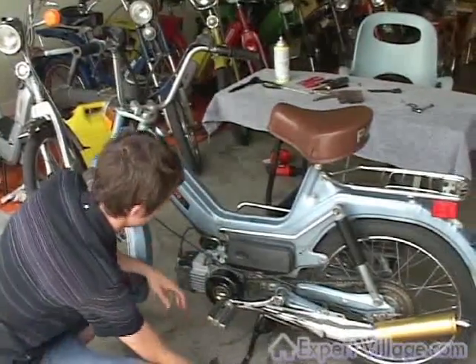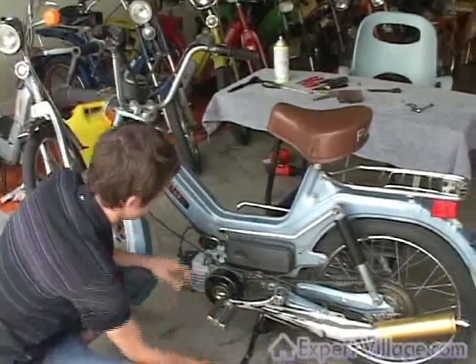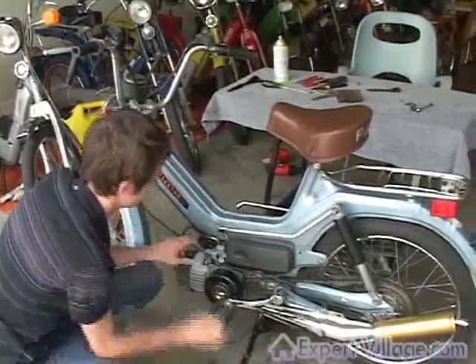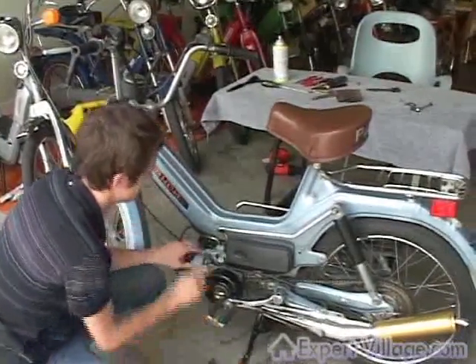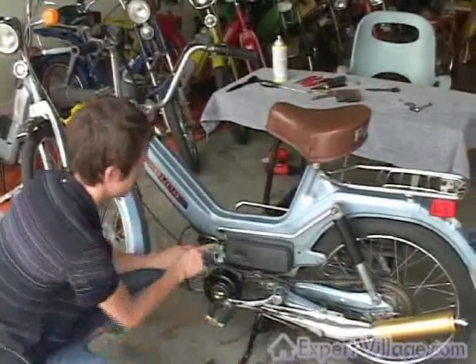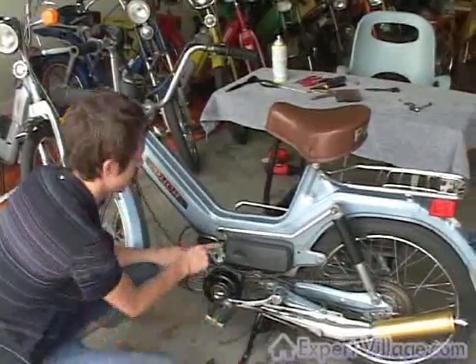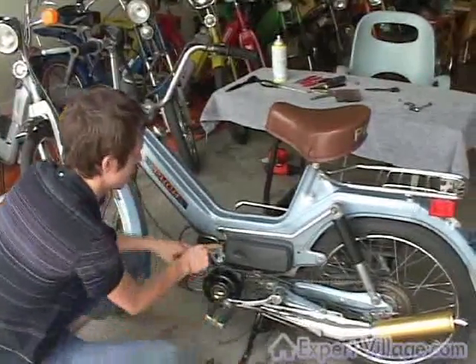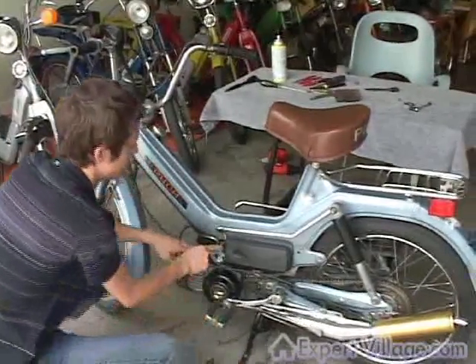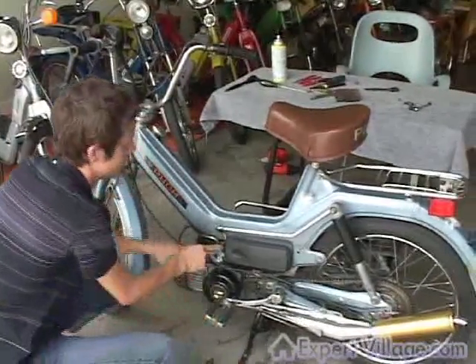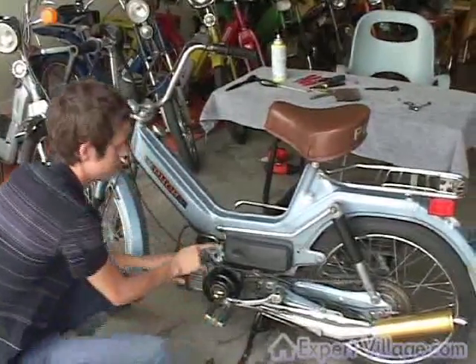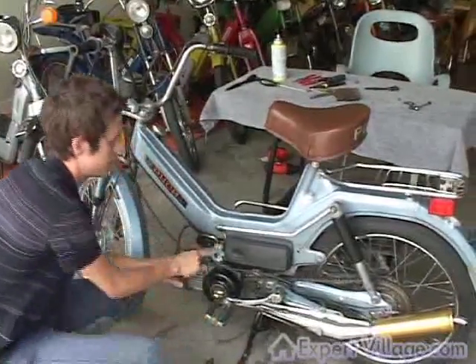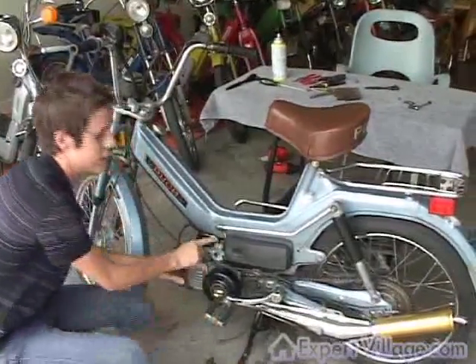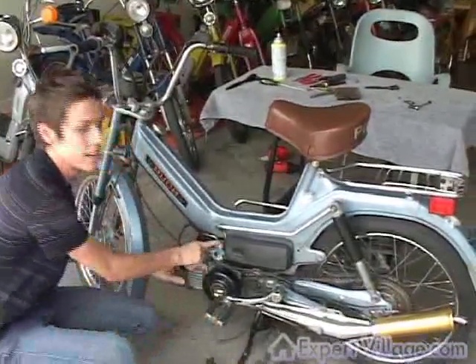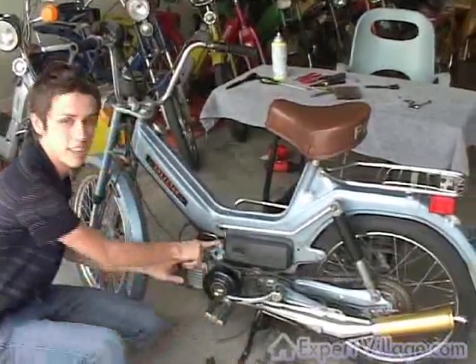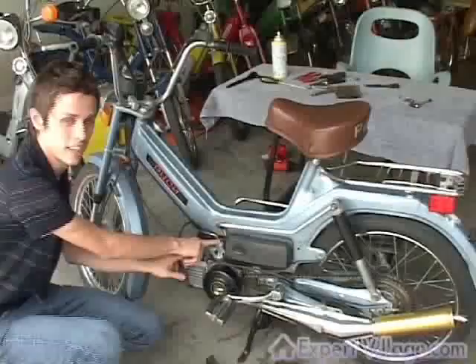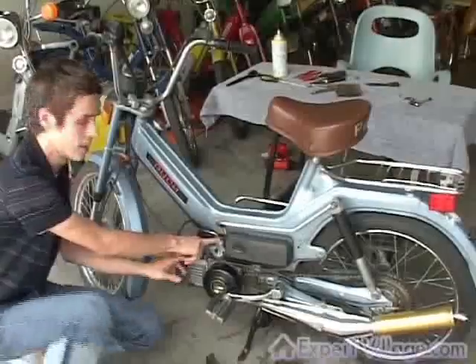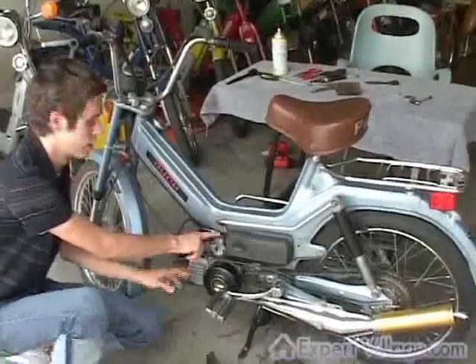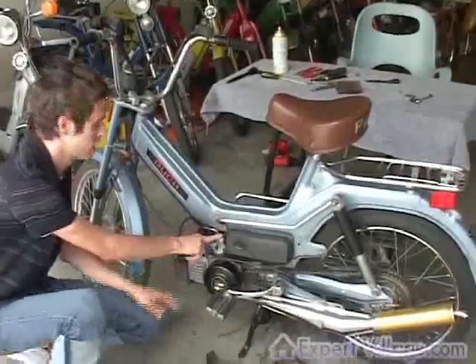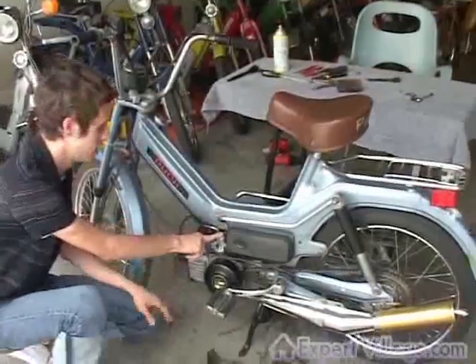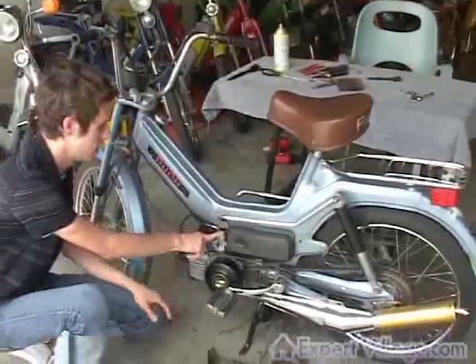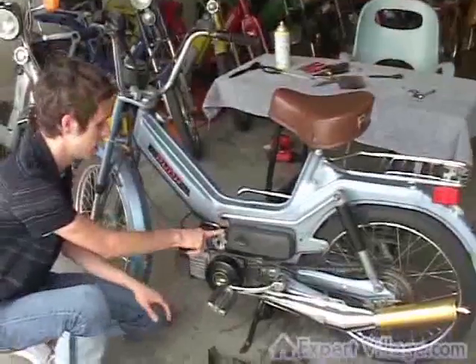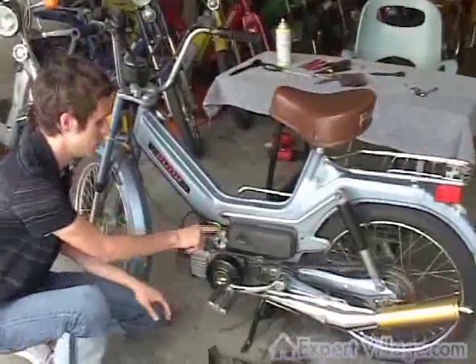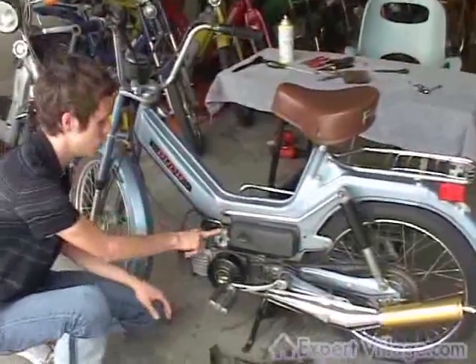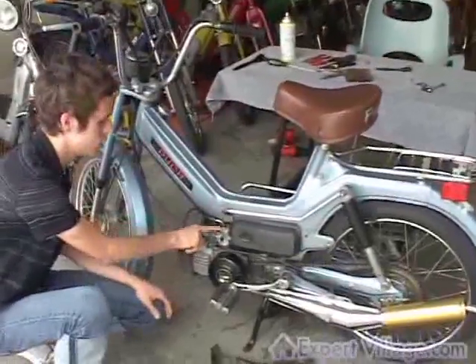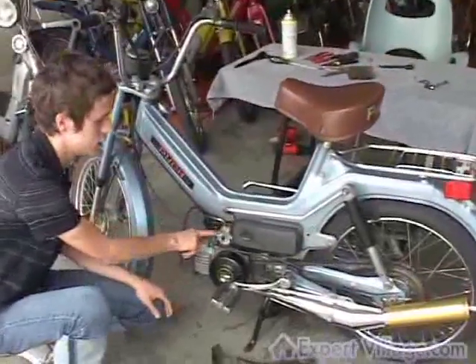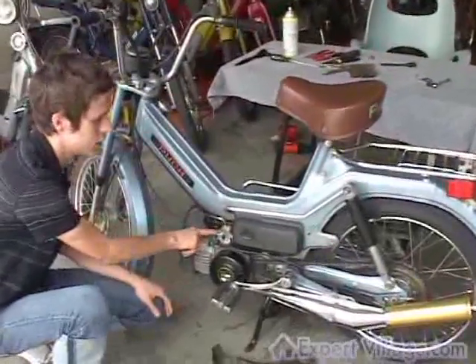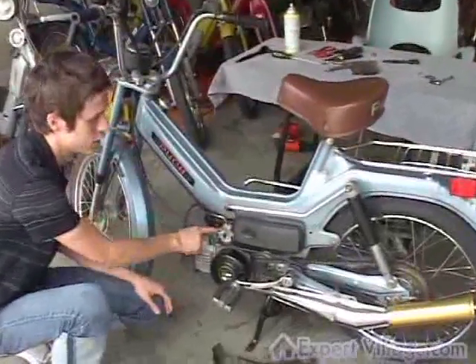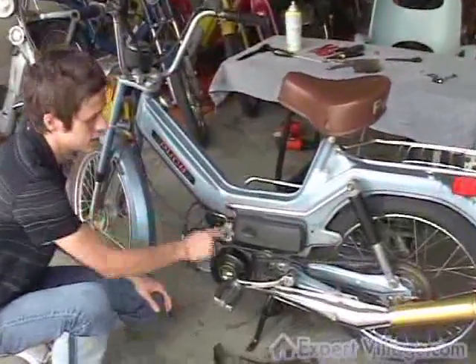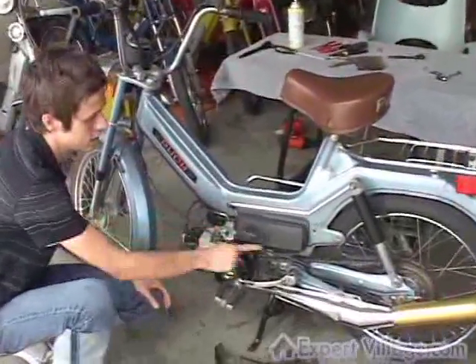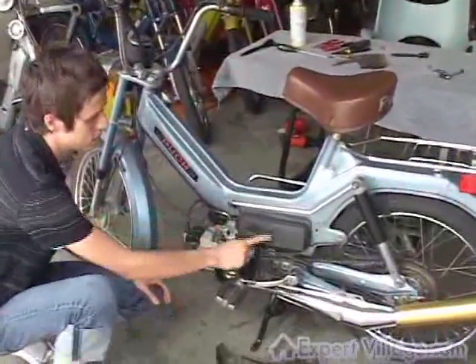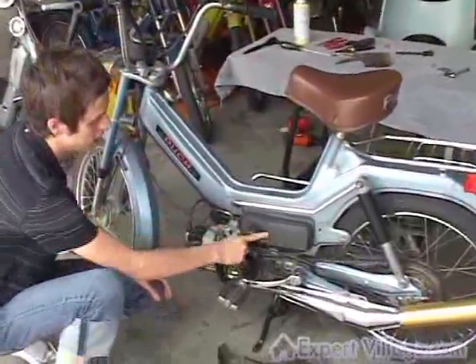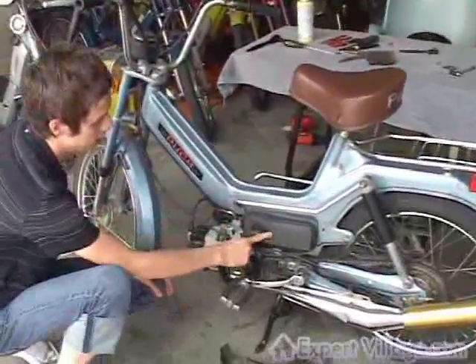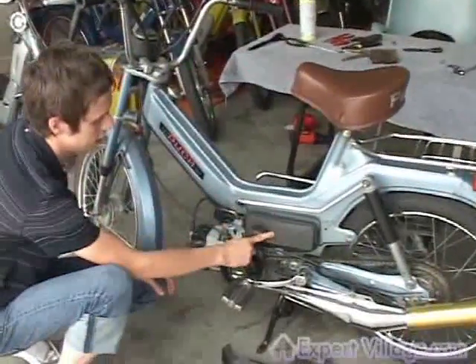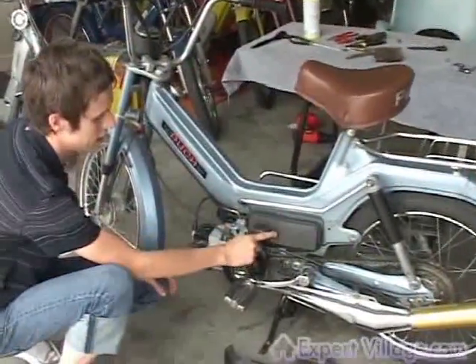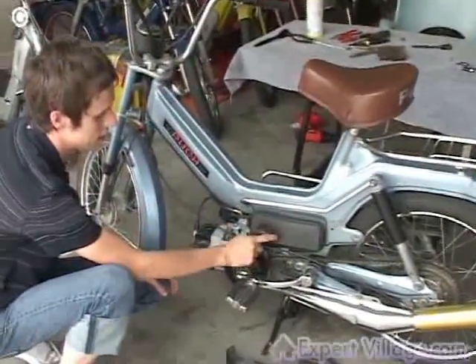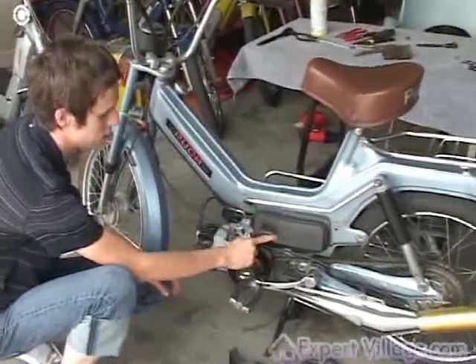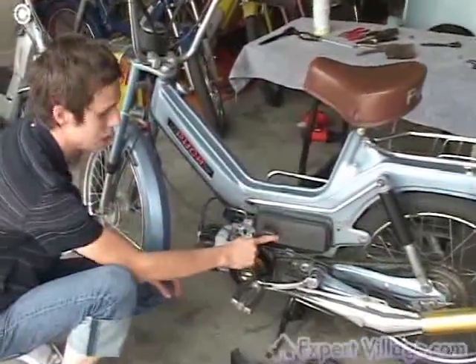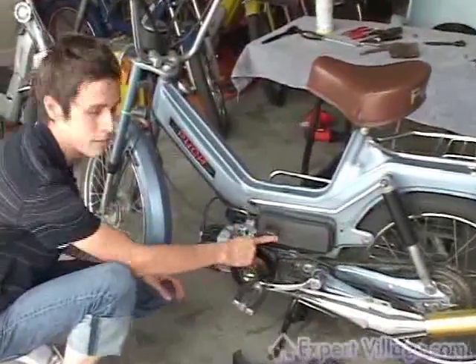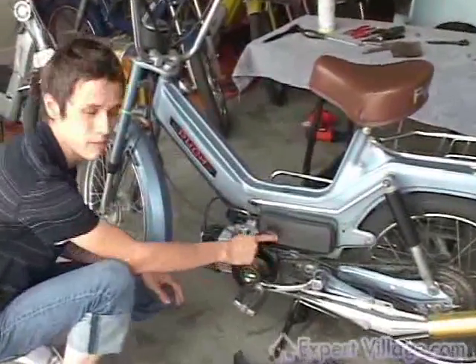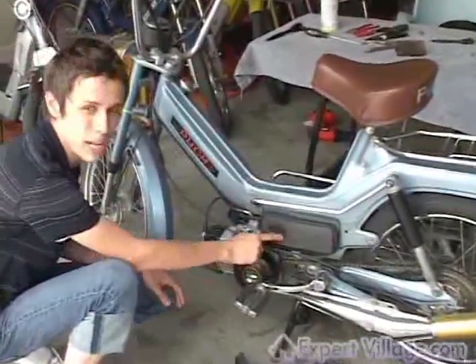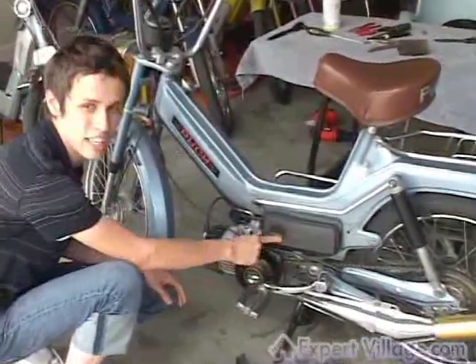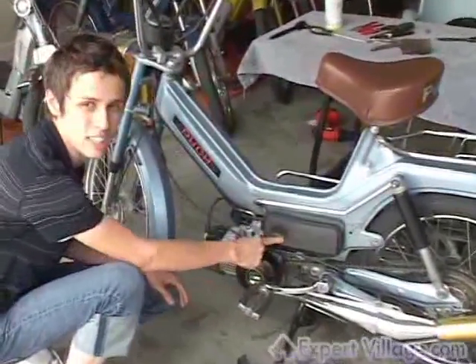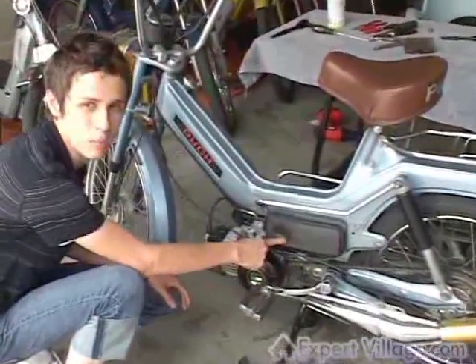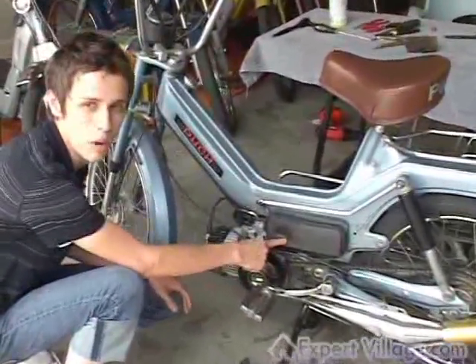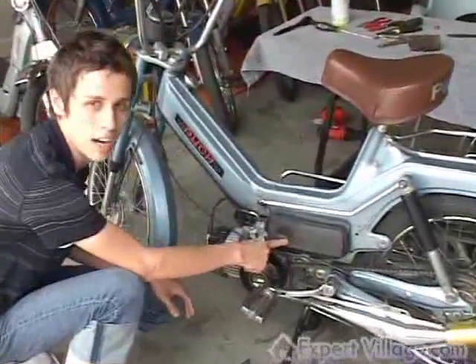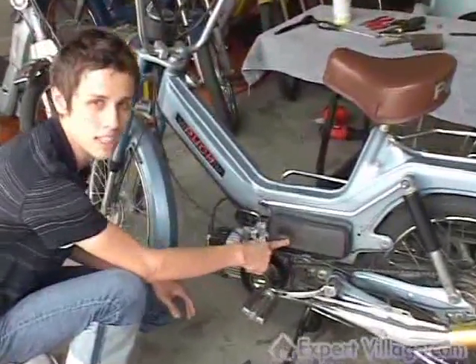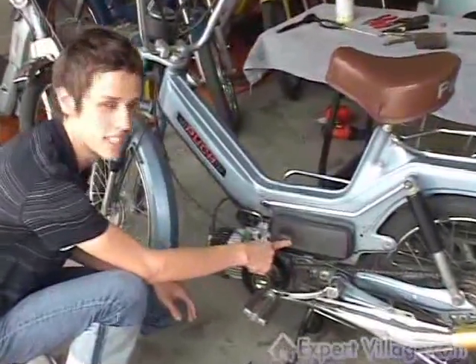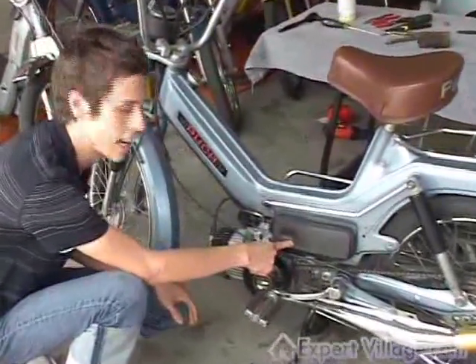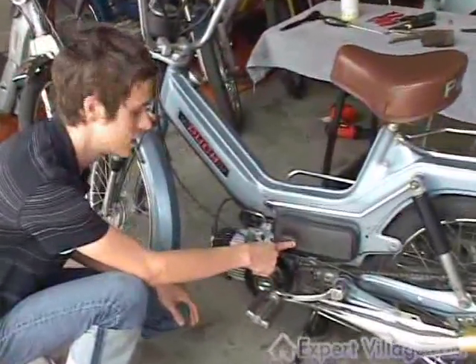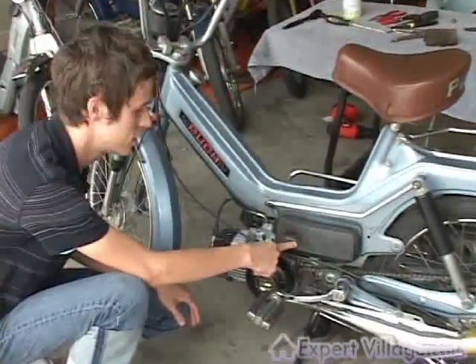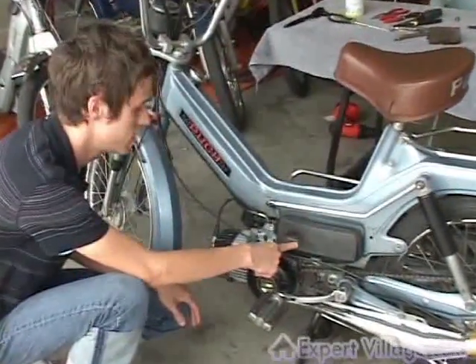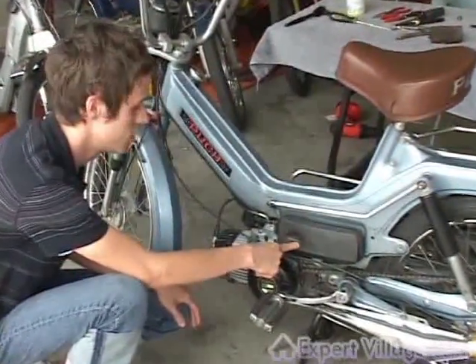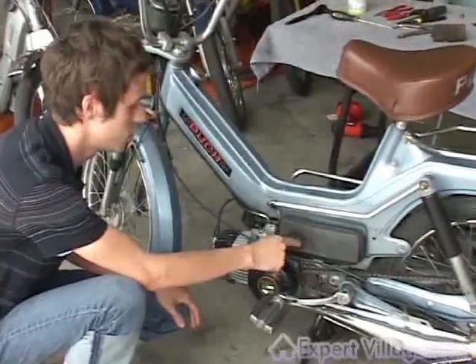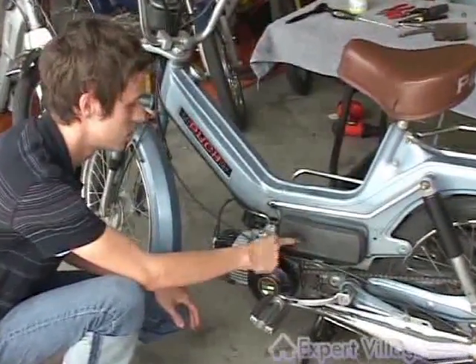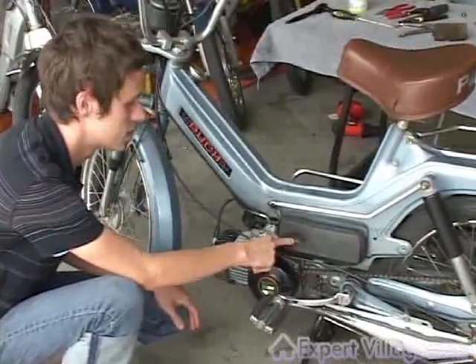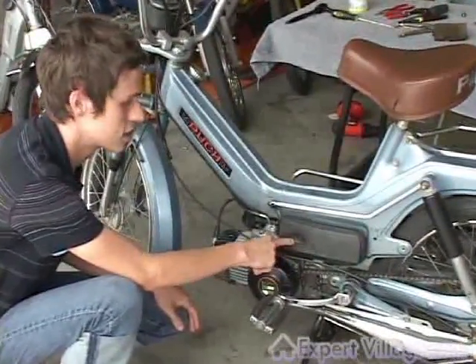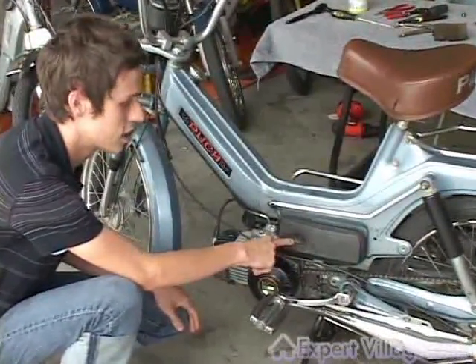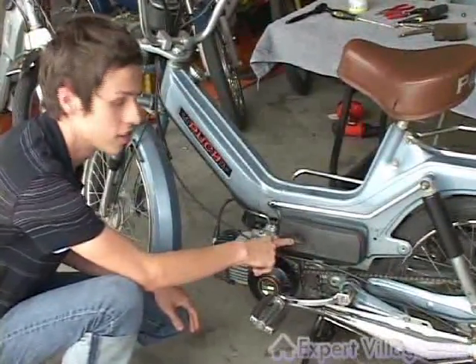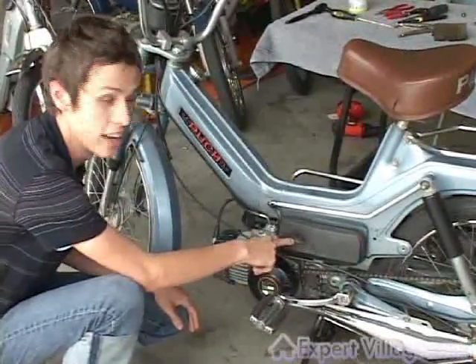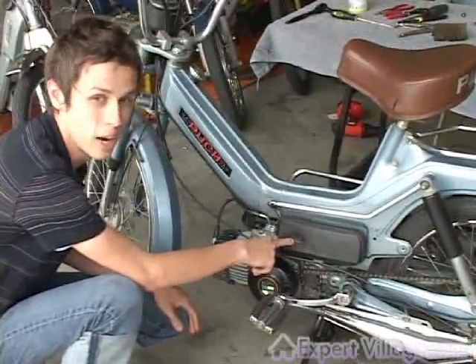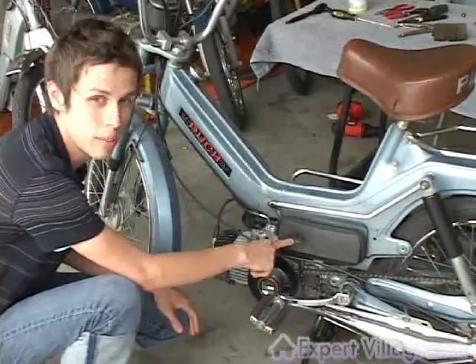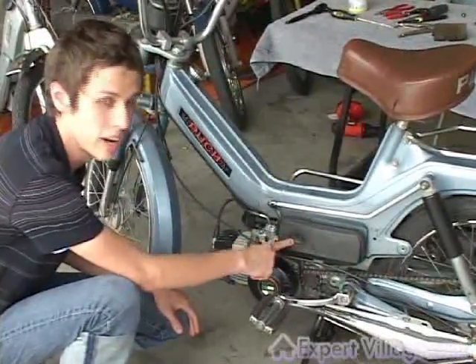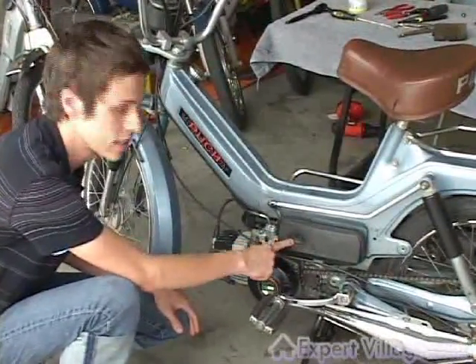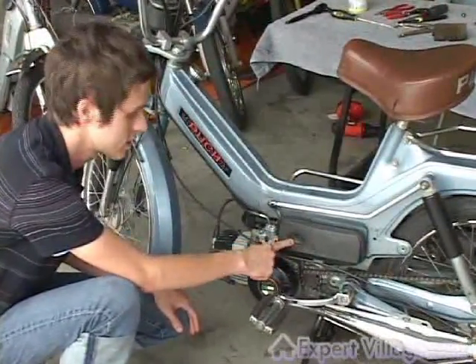This is the carburetor right here. You usually notice it by some type of plastic box attached to it, which is called the air box.